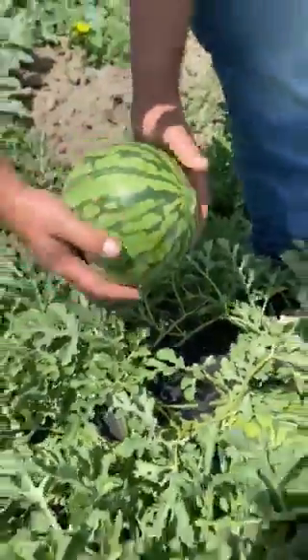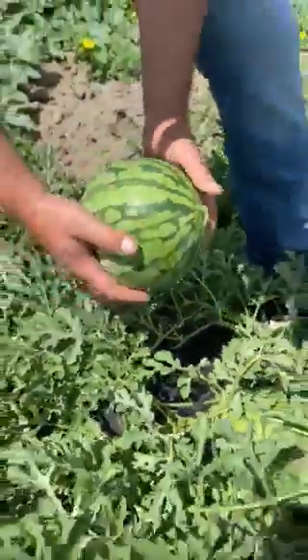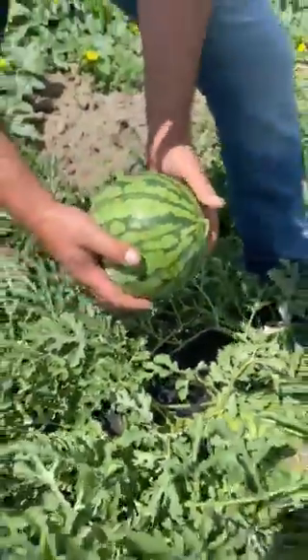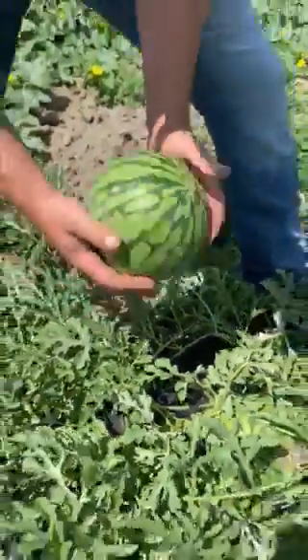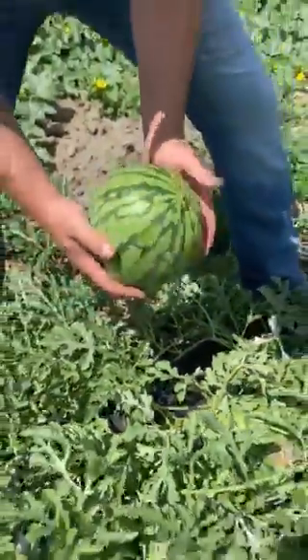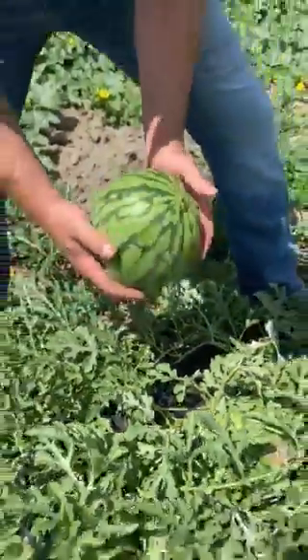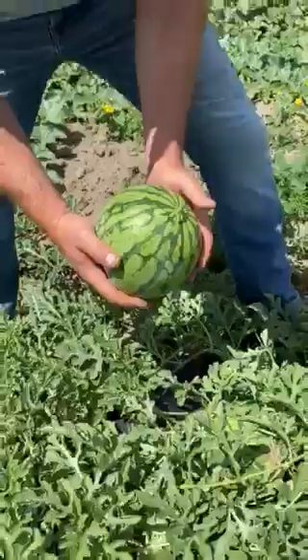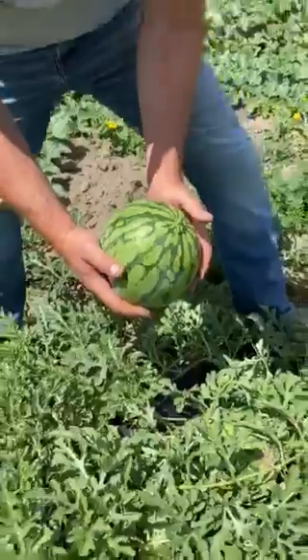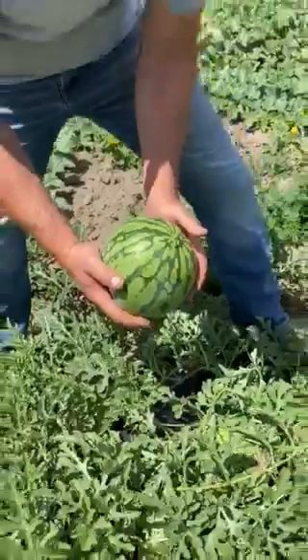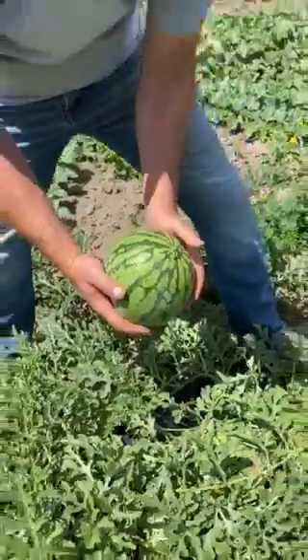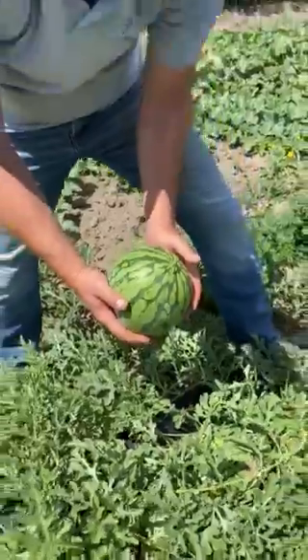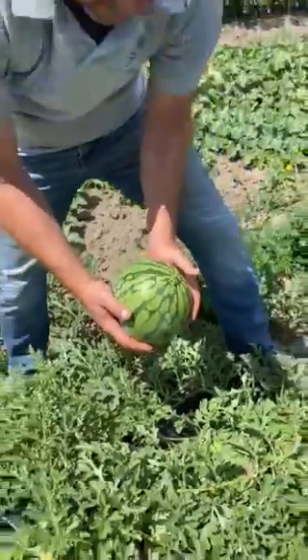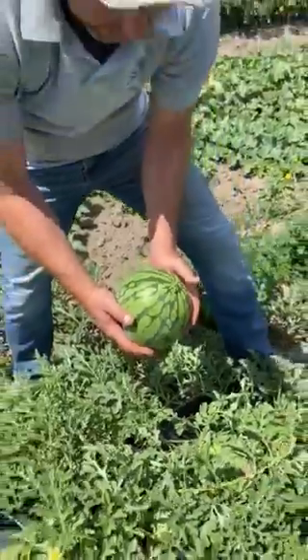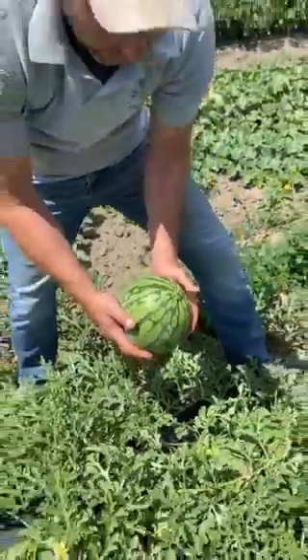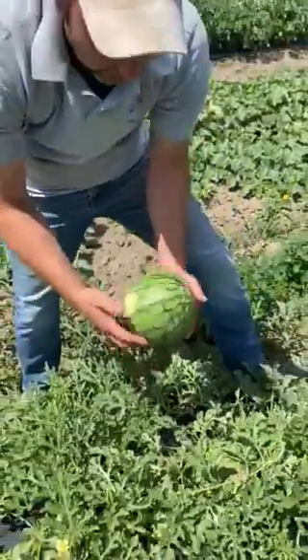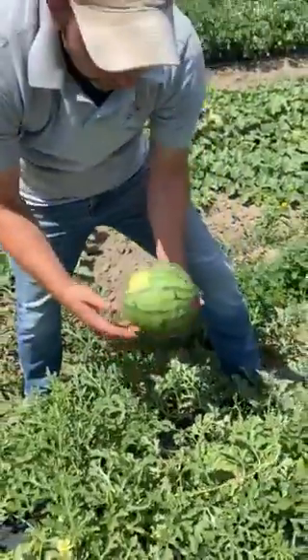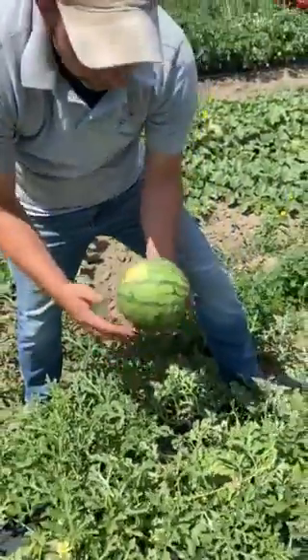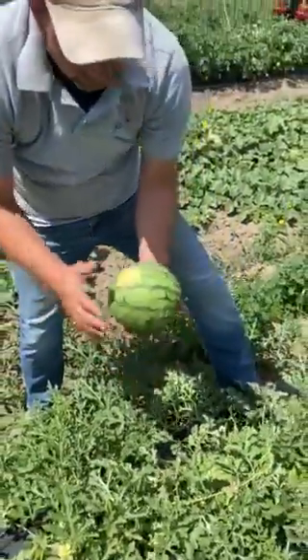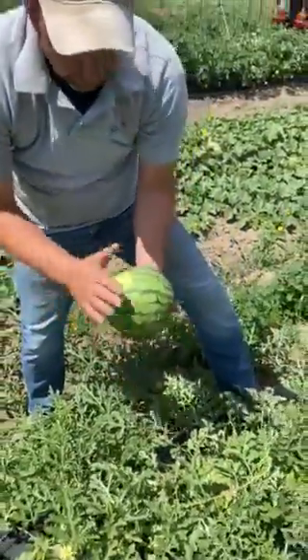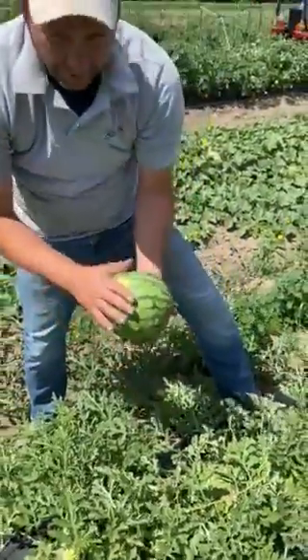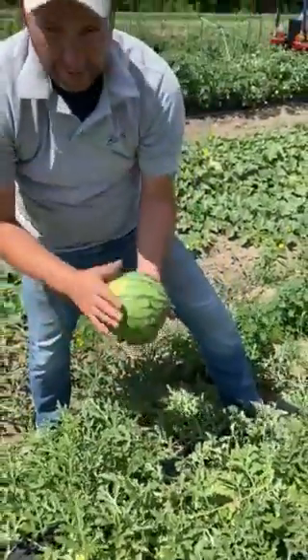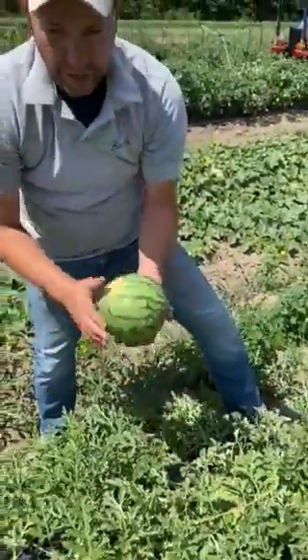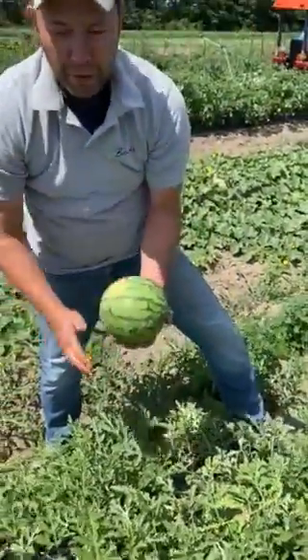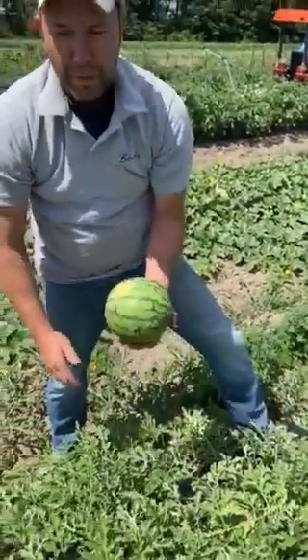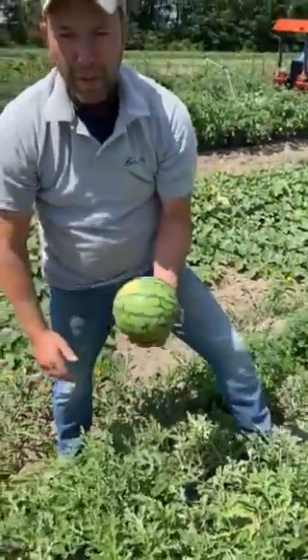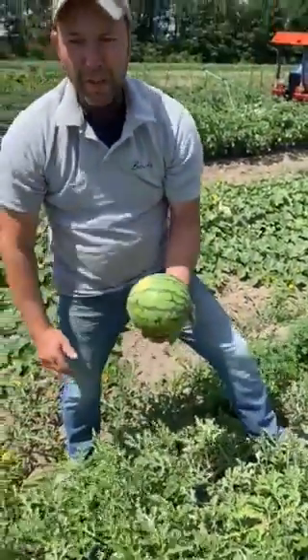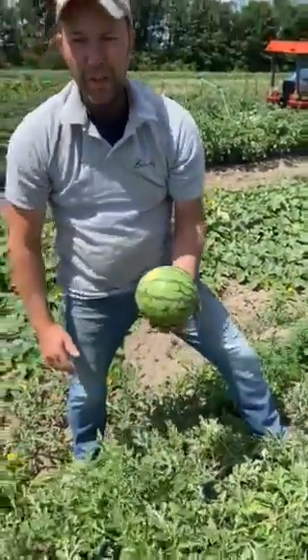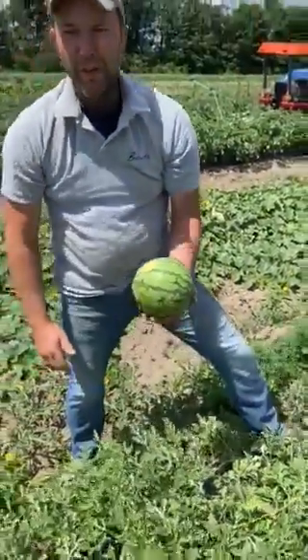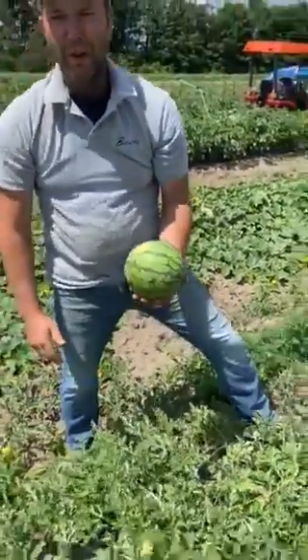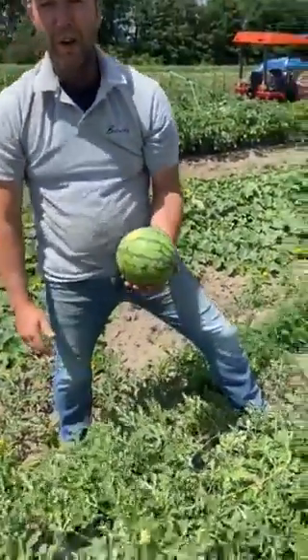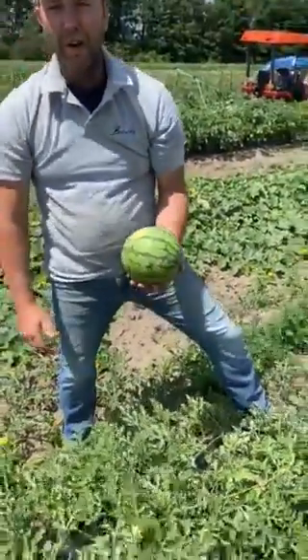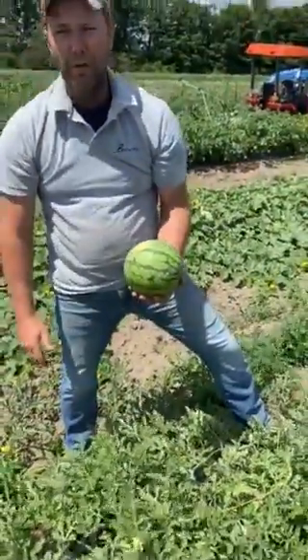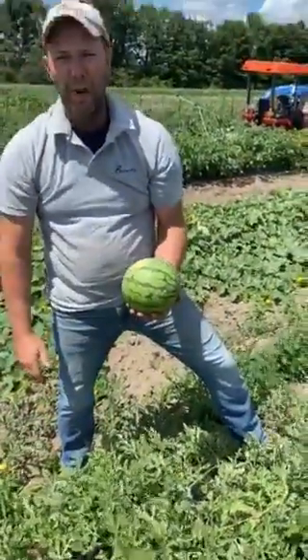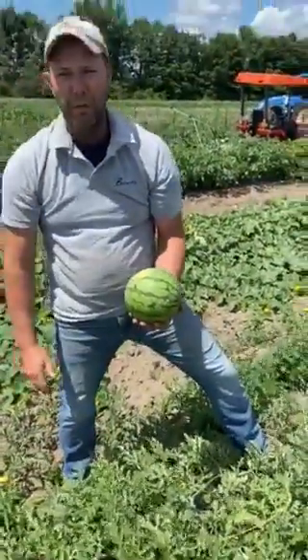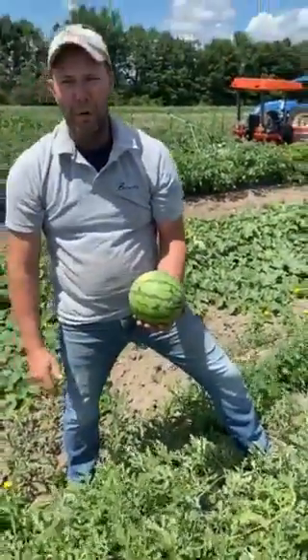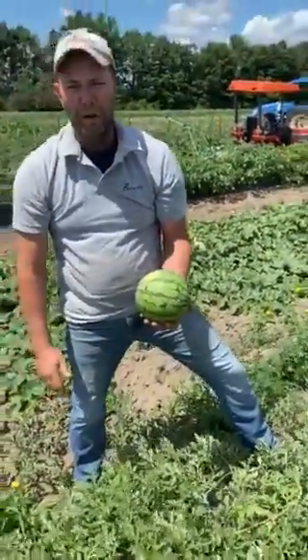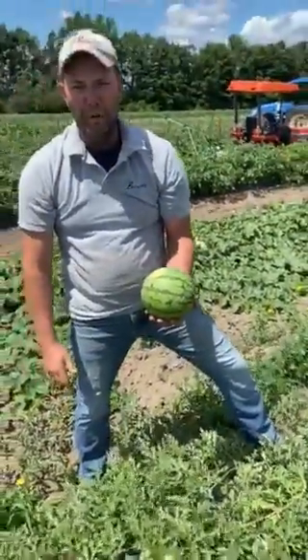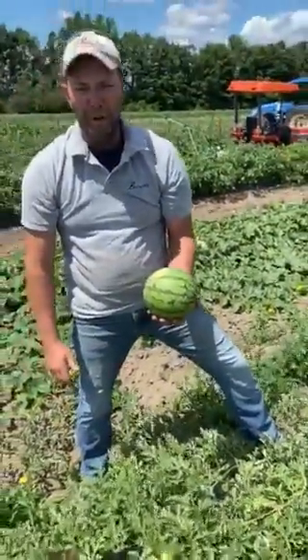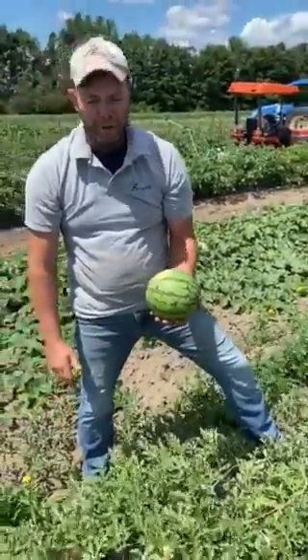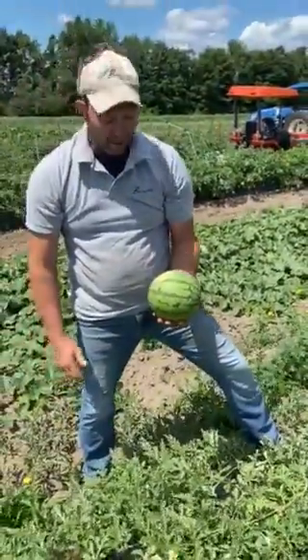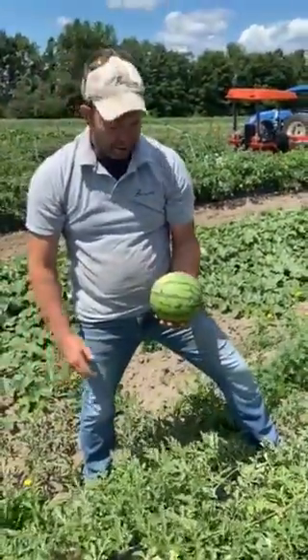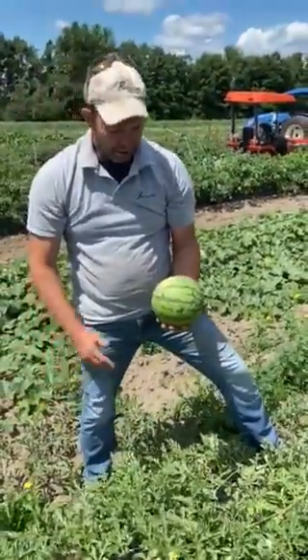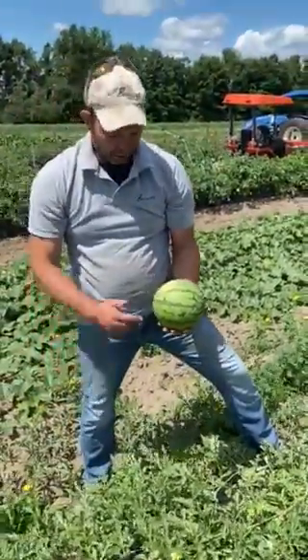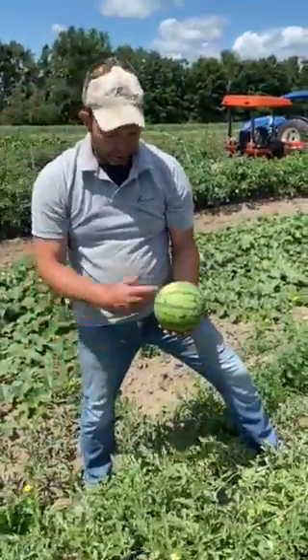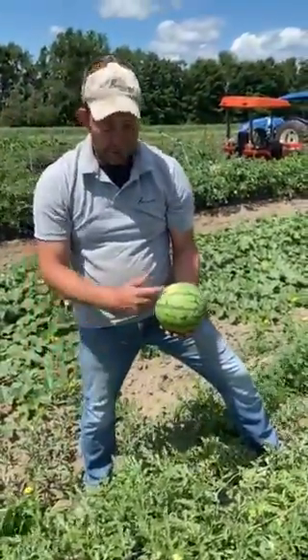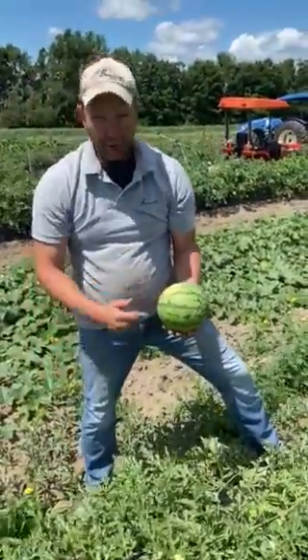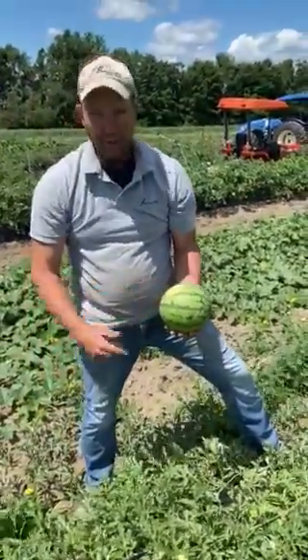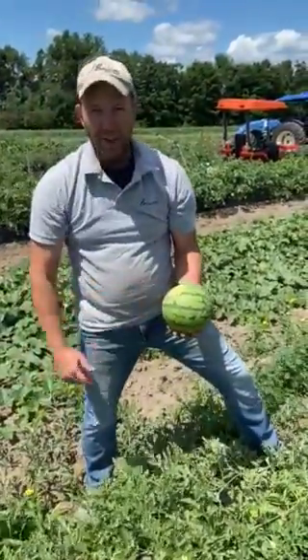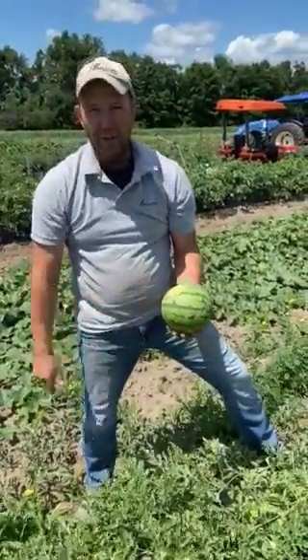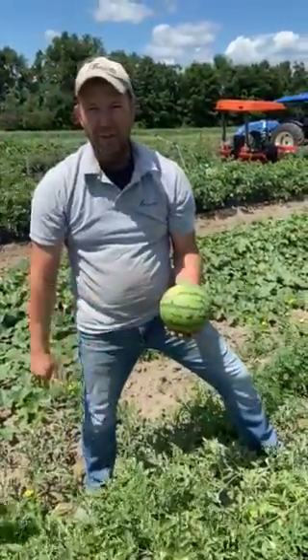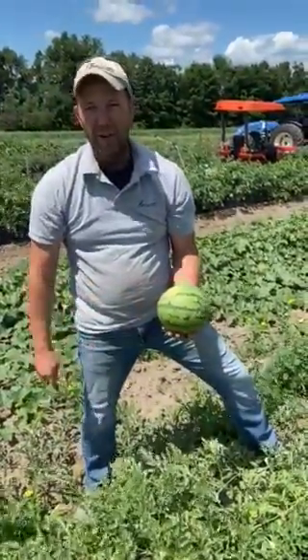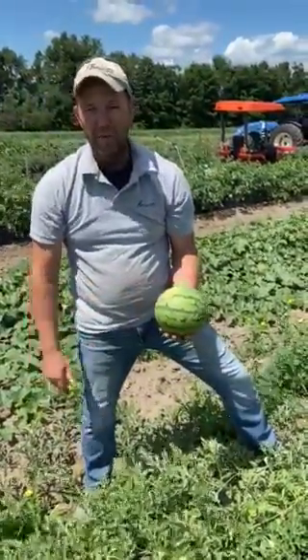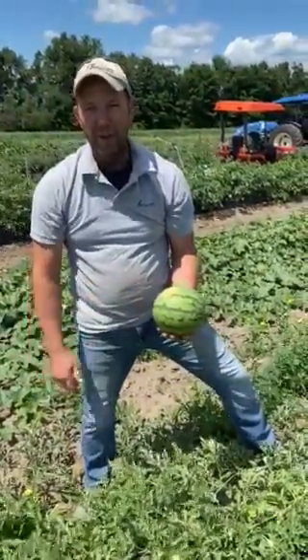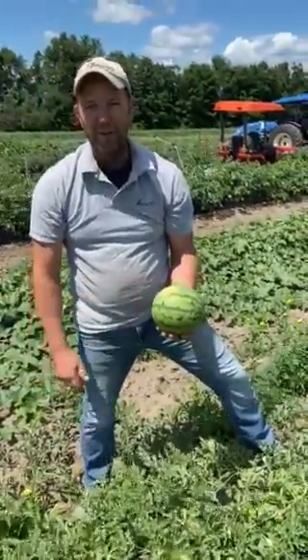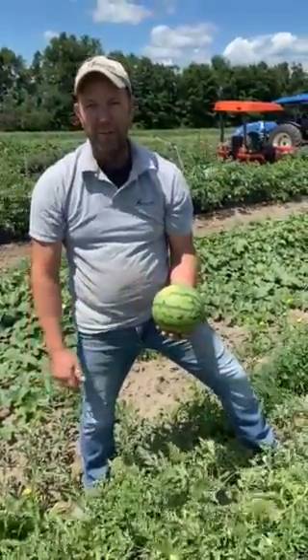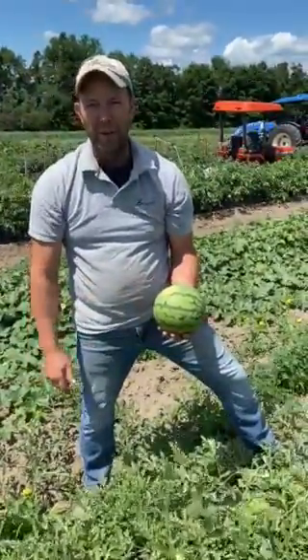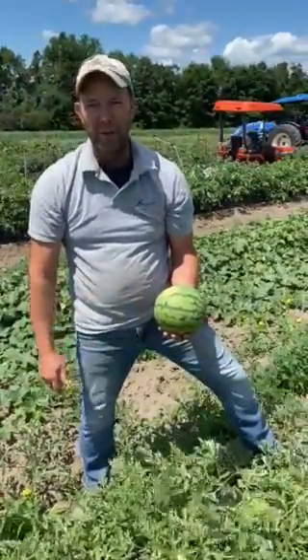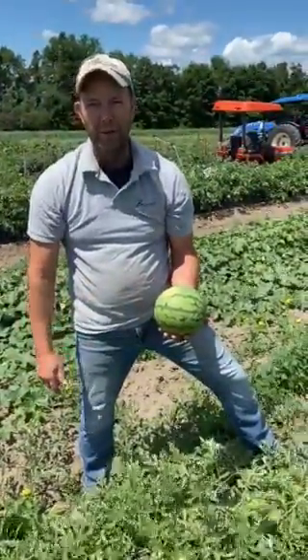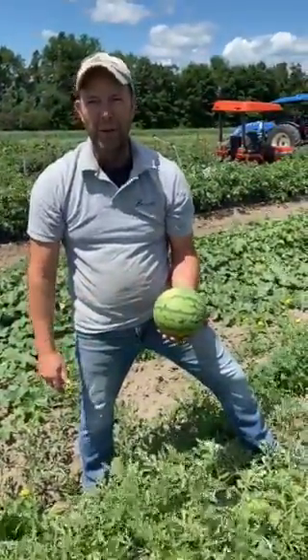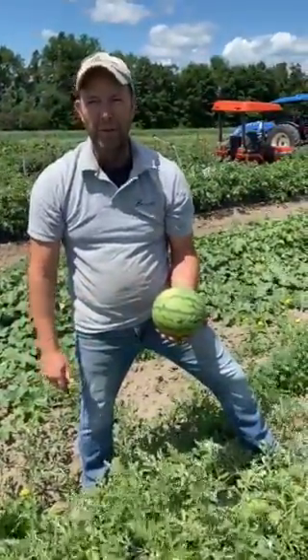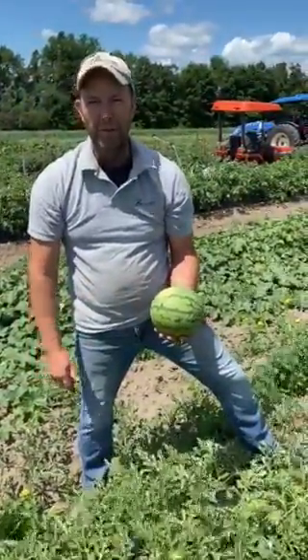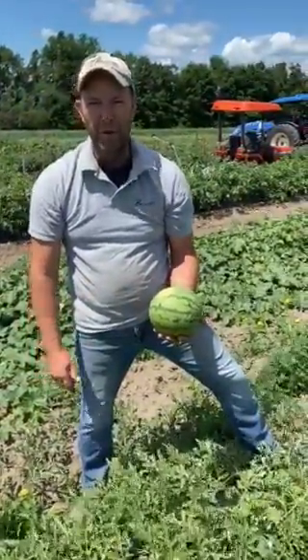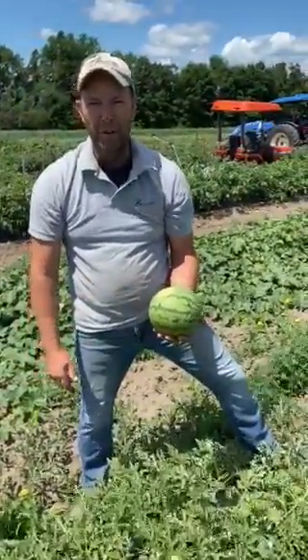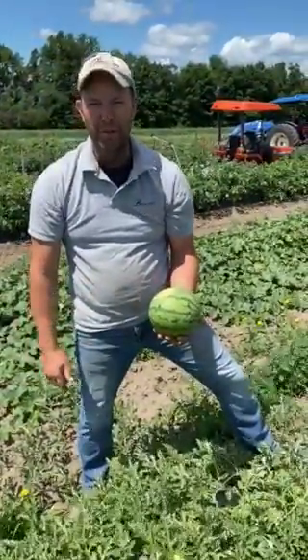It should just come off just like that, and that's how we pick a ripe watermelon — or at least that's how we try our best to pick them as ripe as possible.